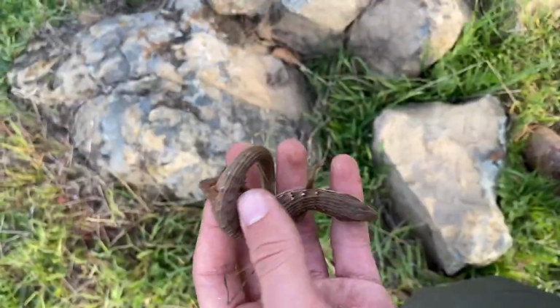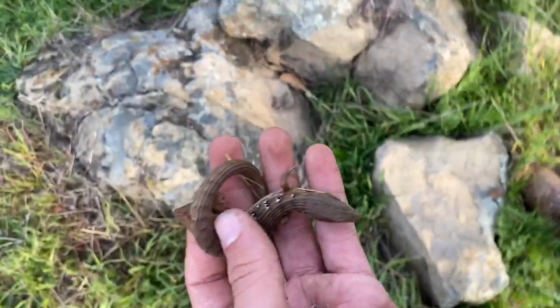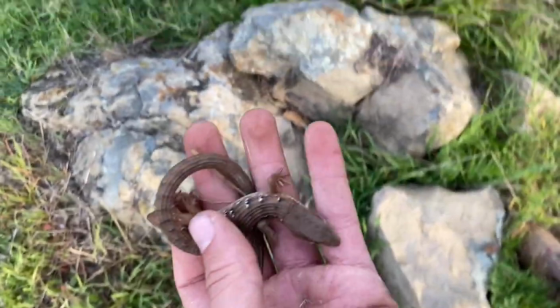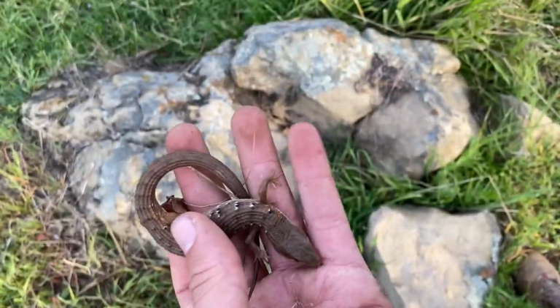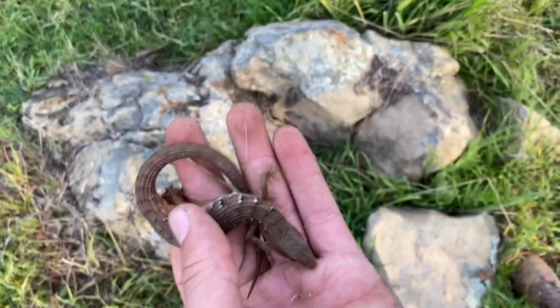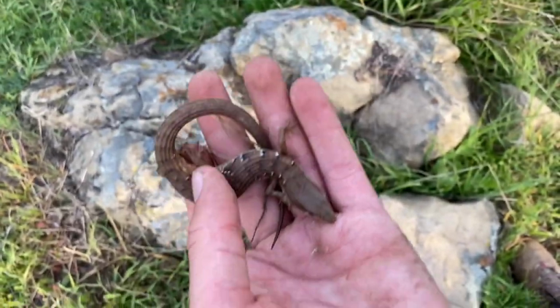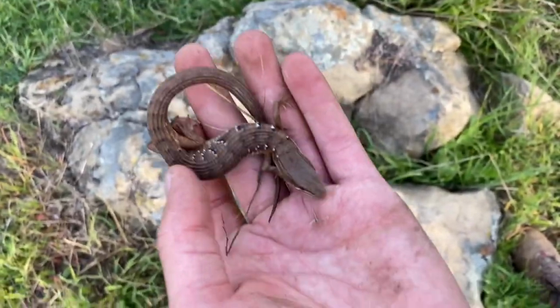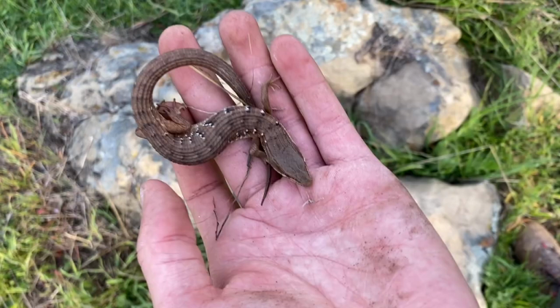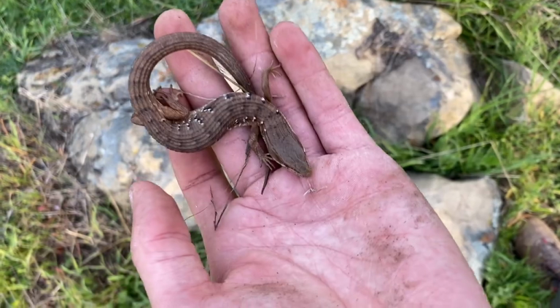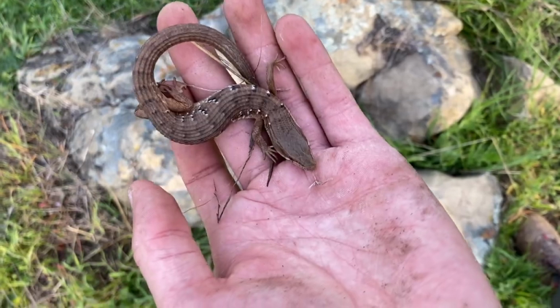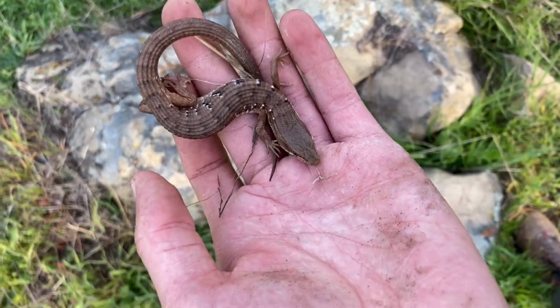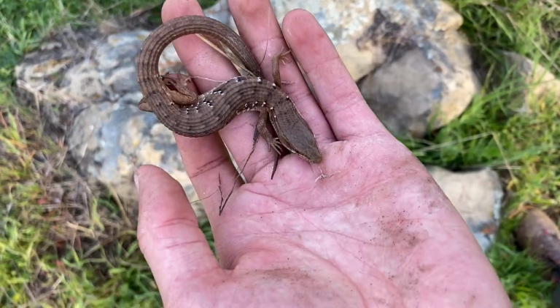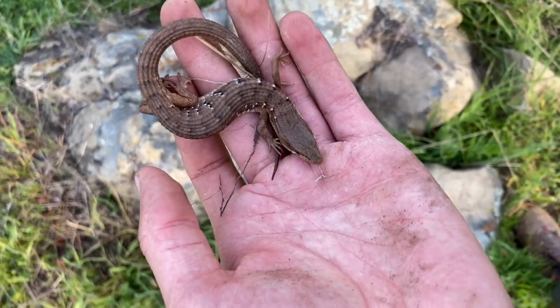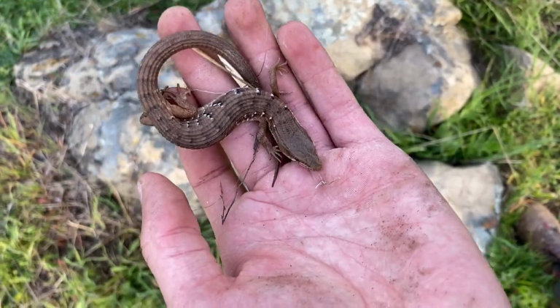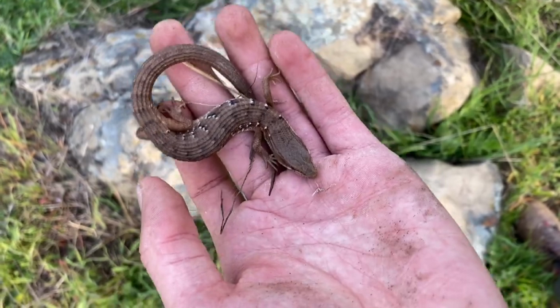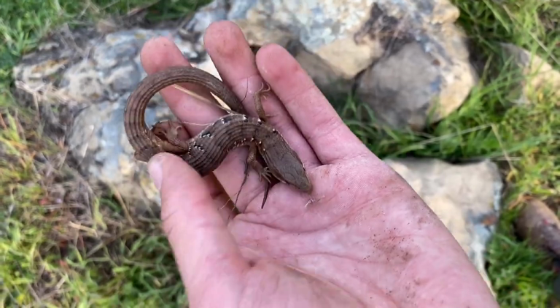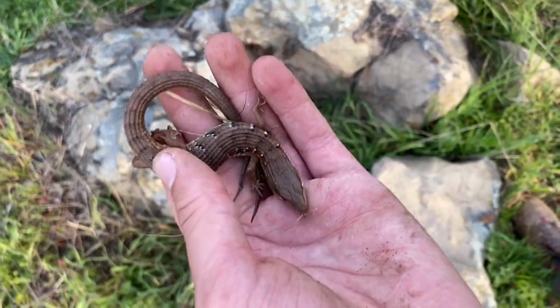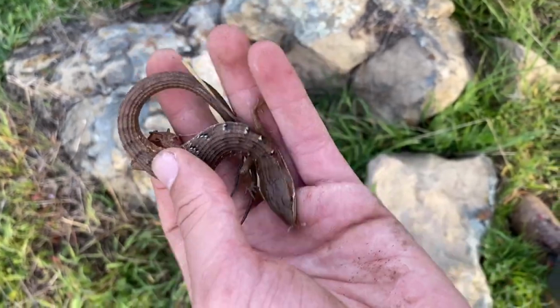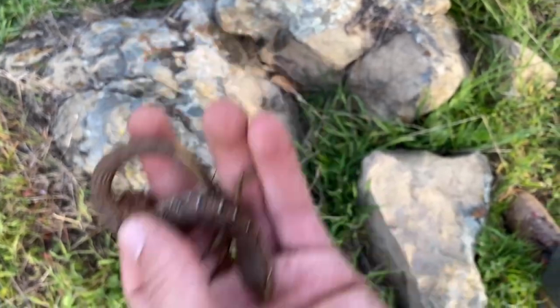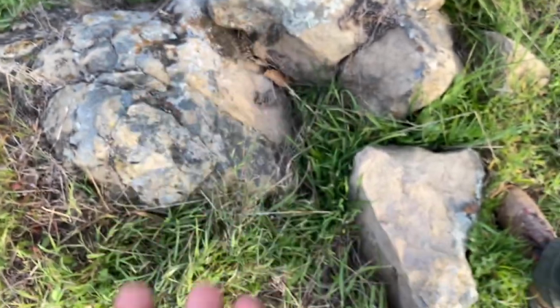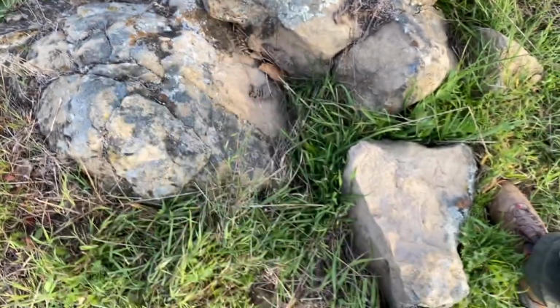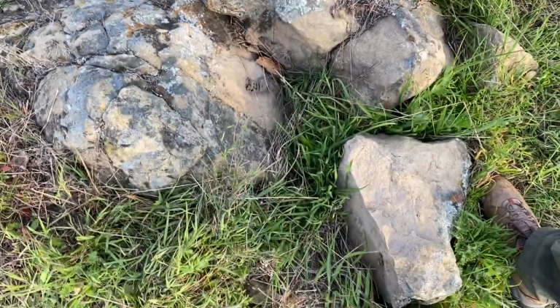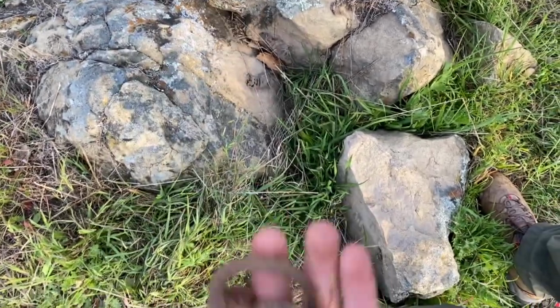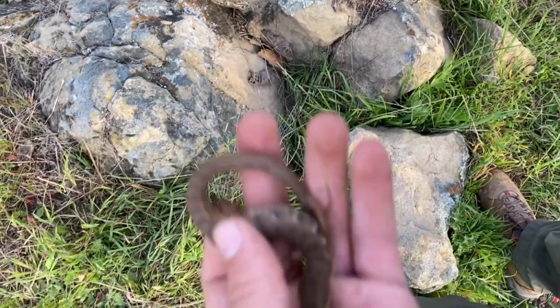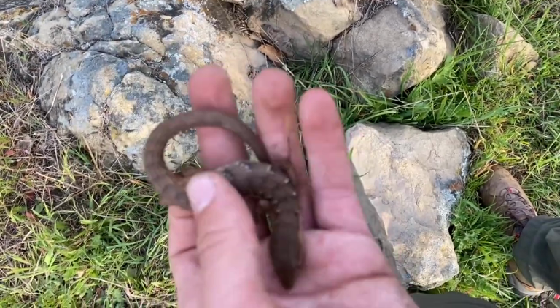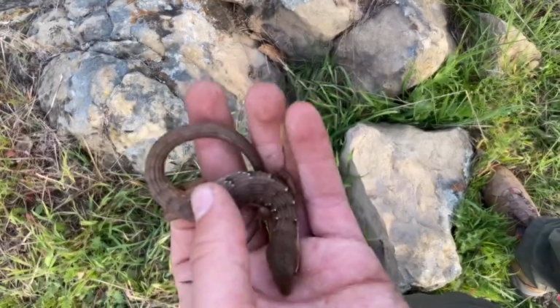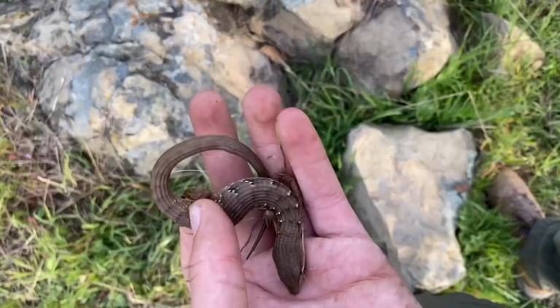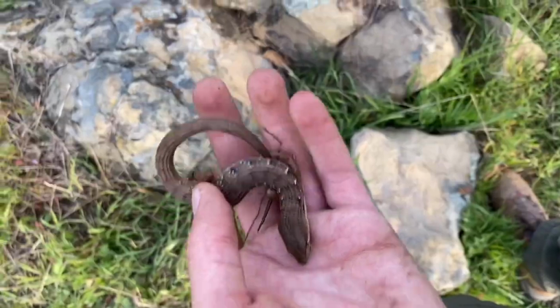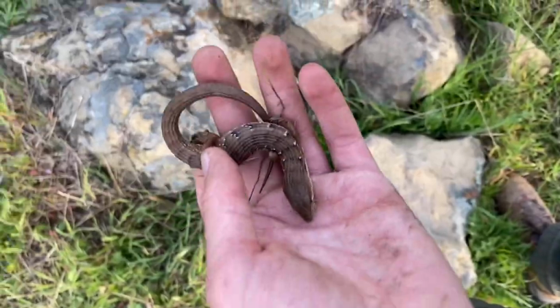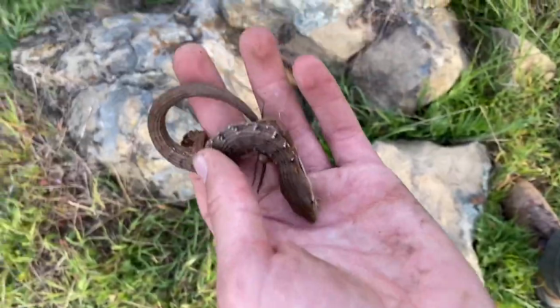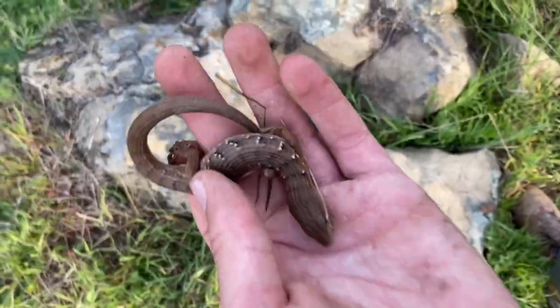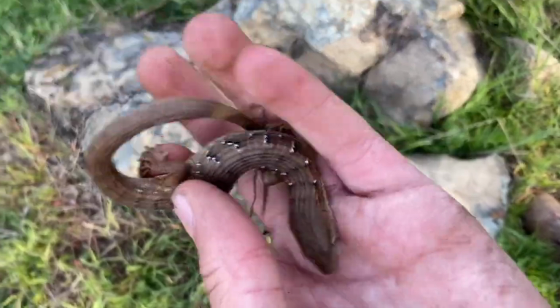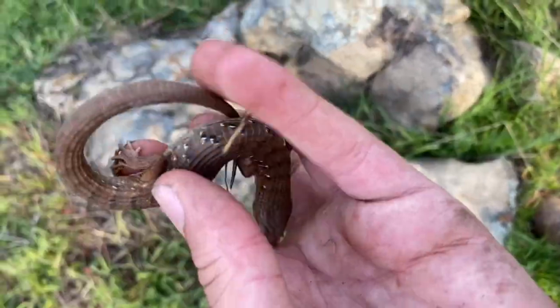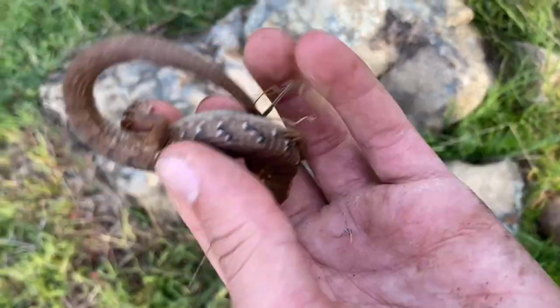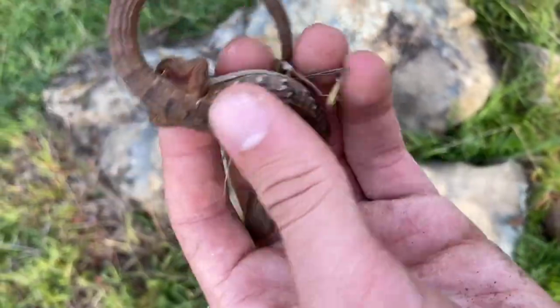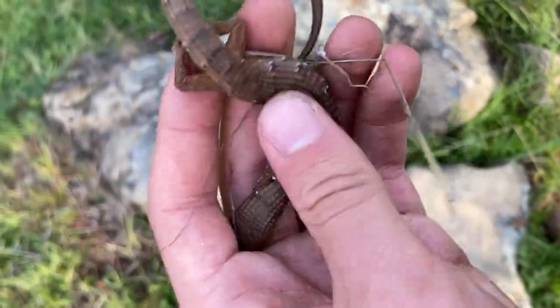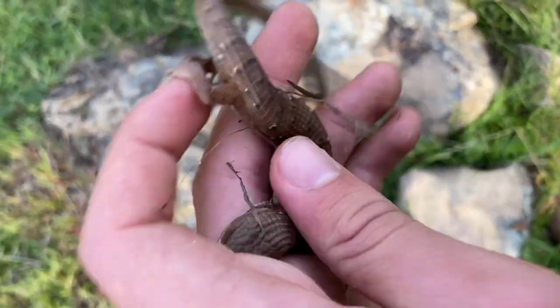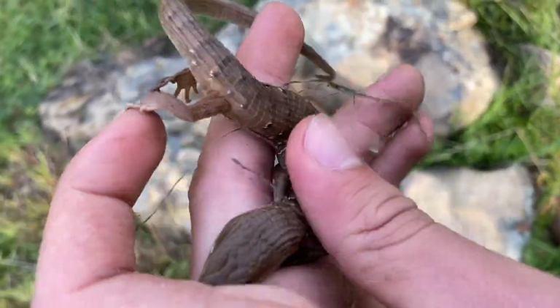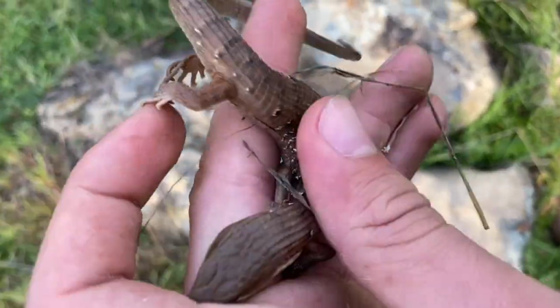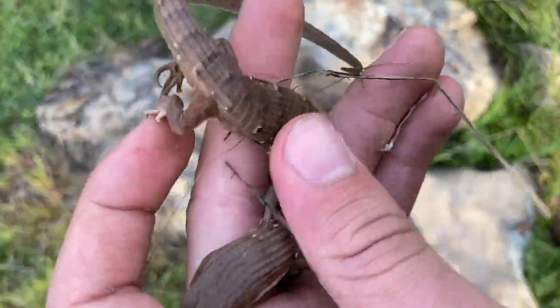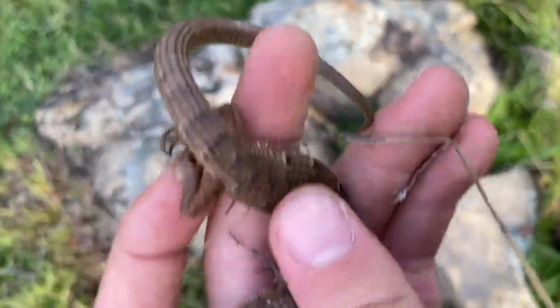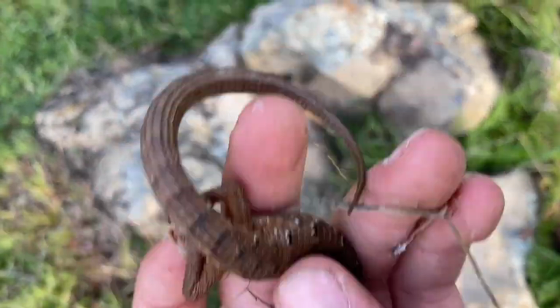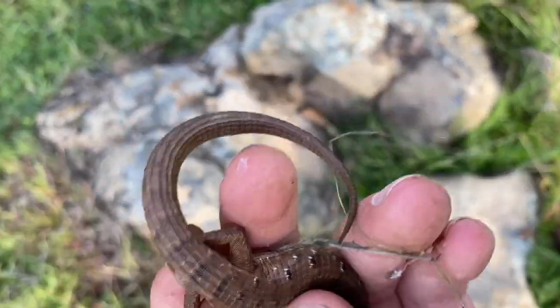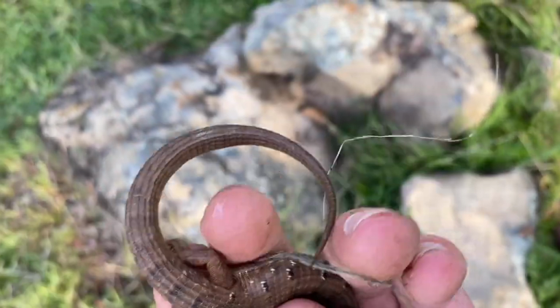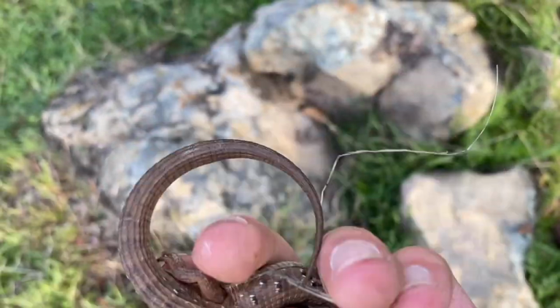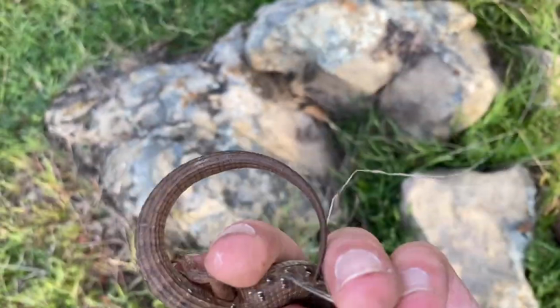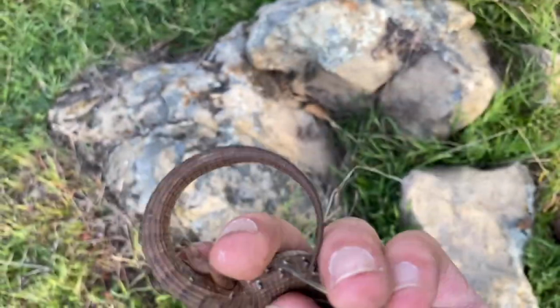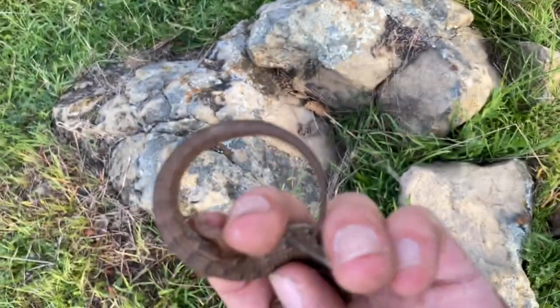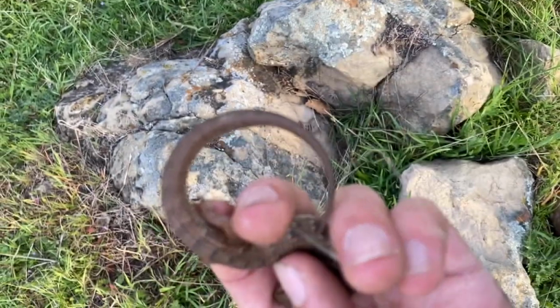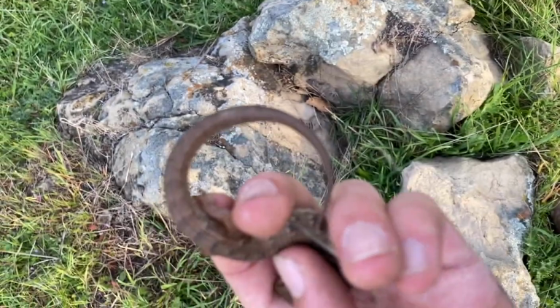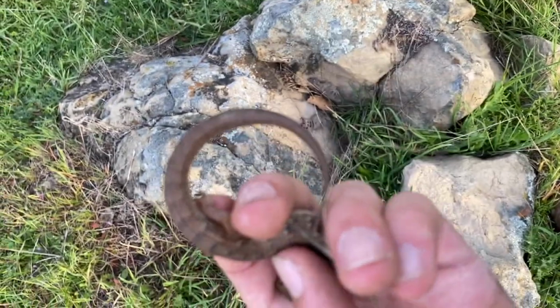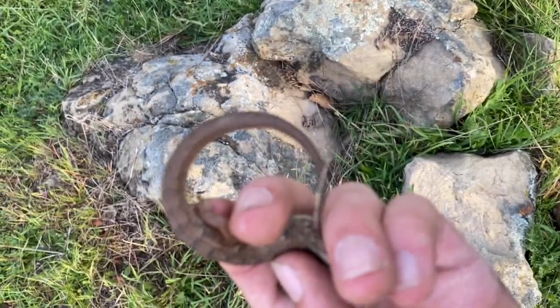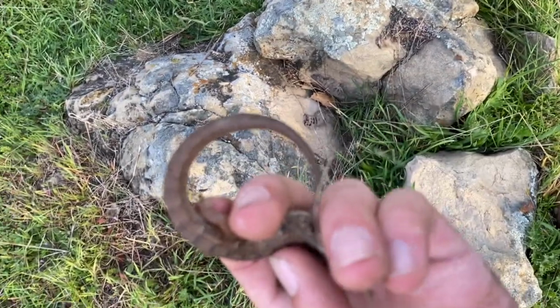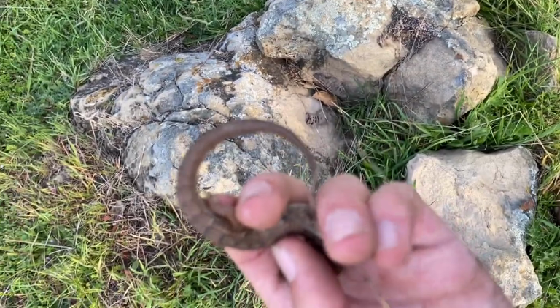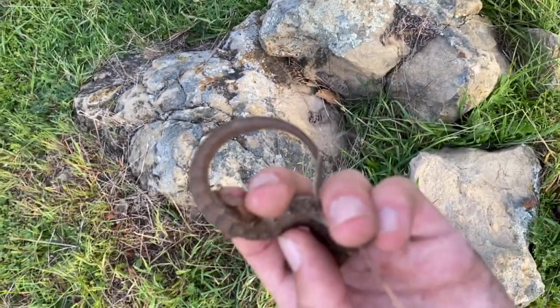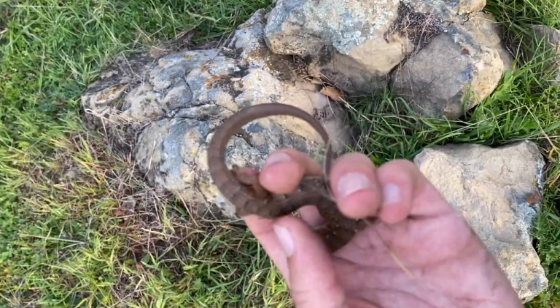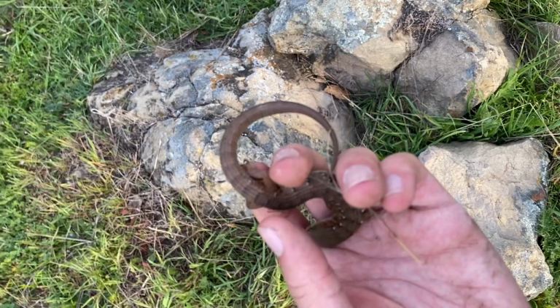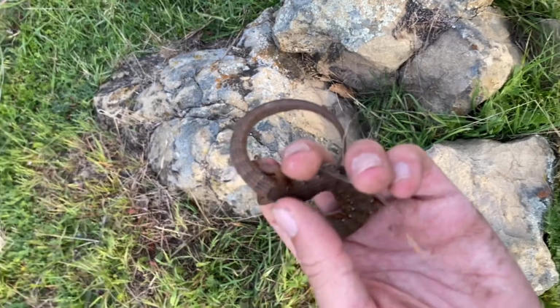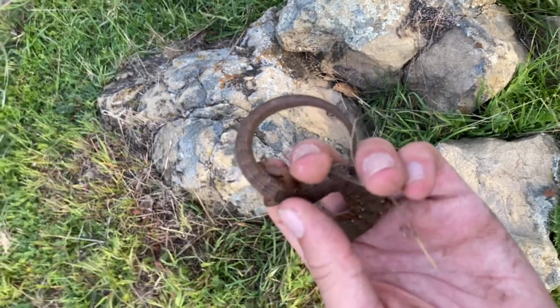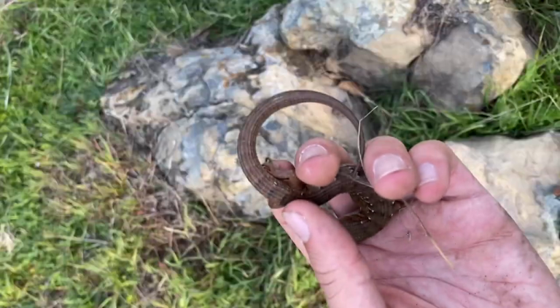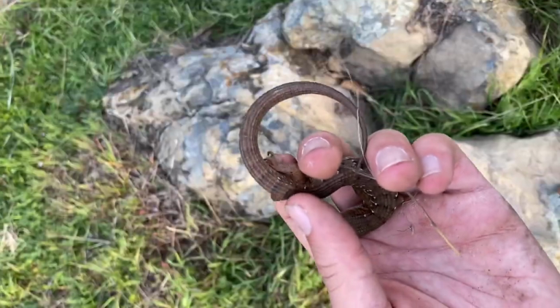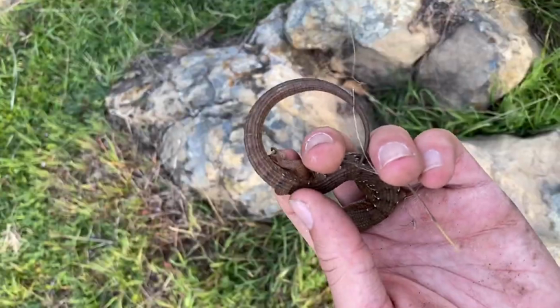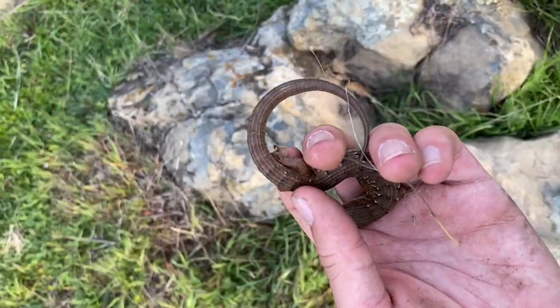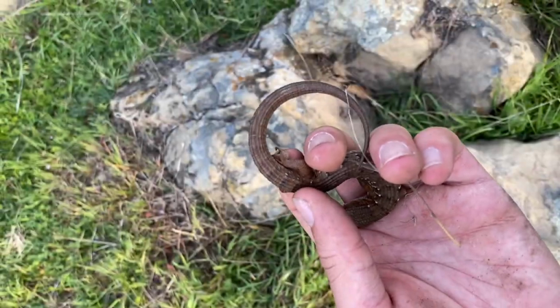Another southern alligator lizard down below in these rocks. This one re-grew its tail at one point.